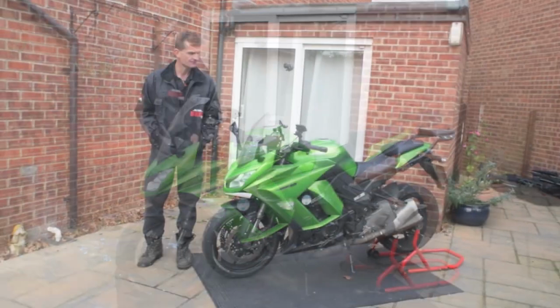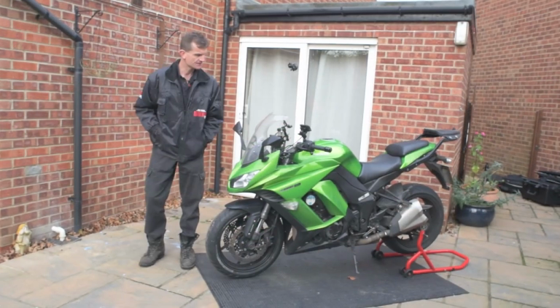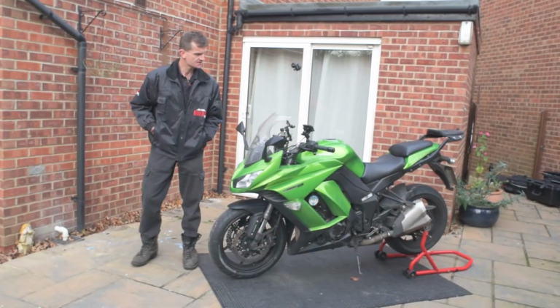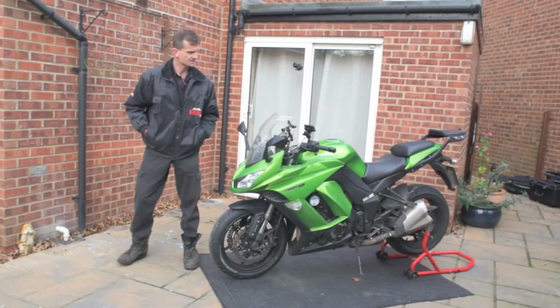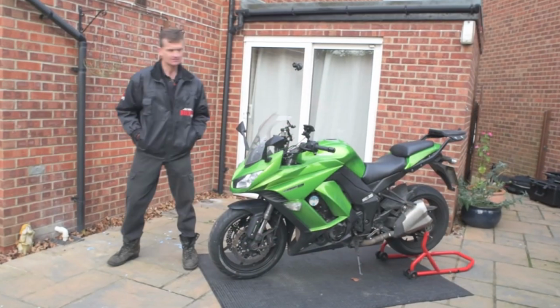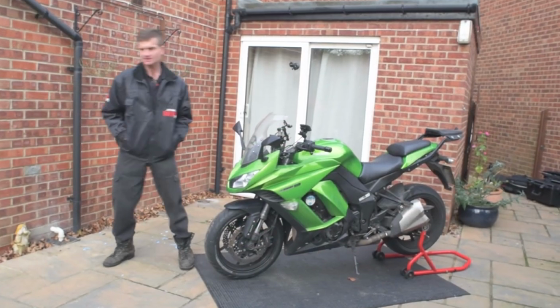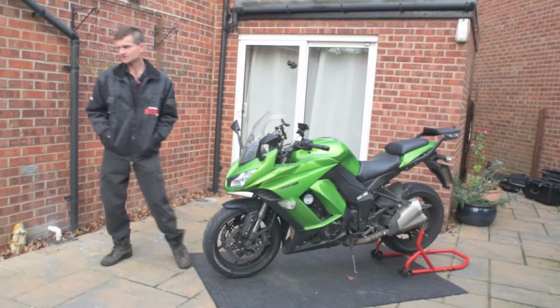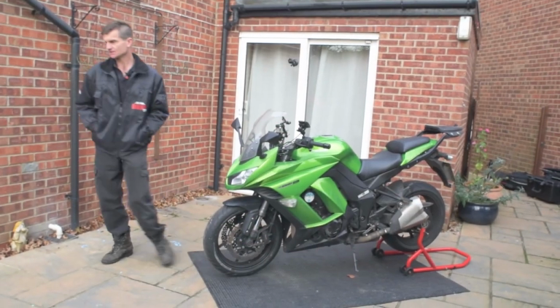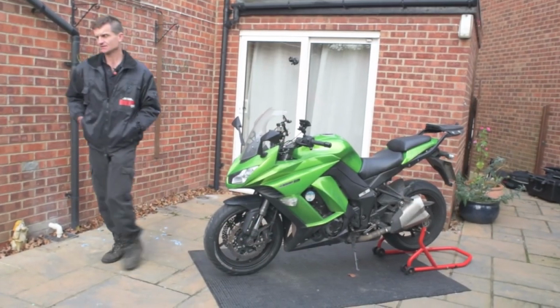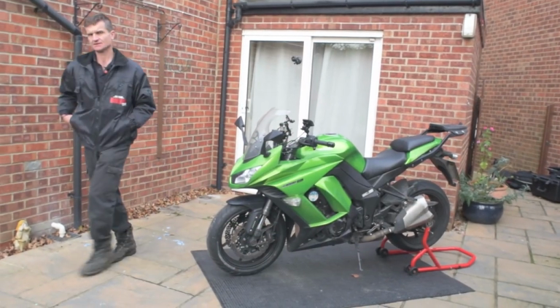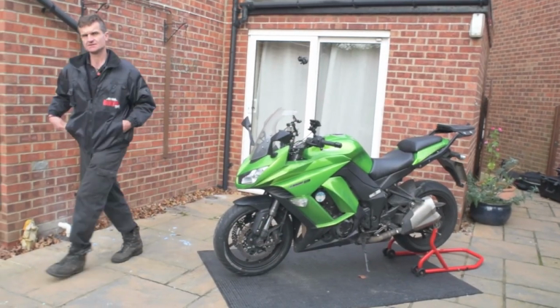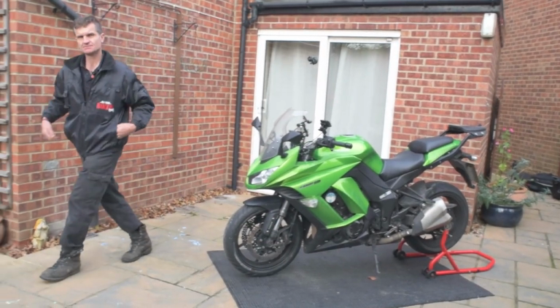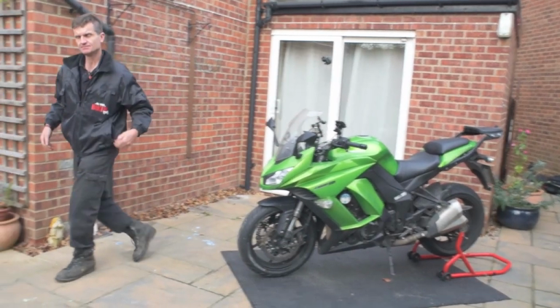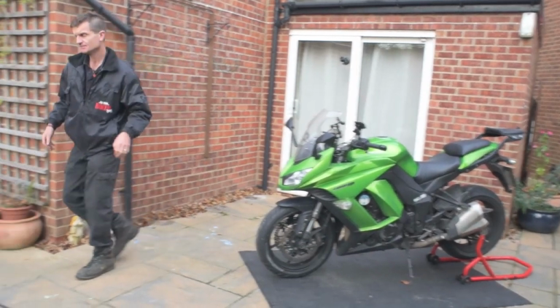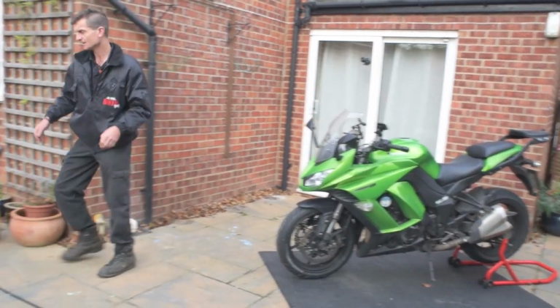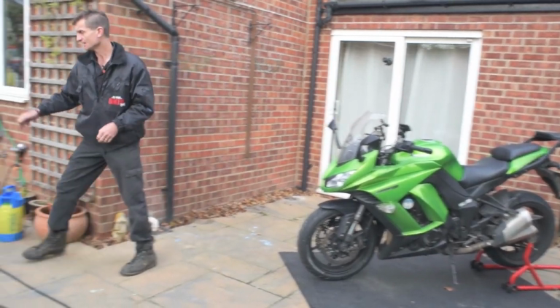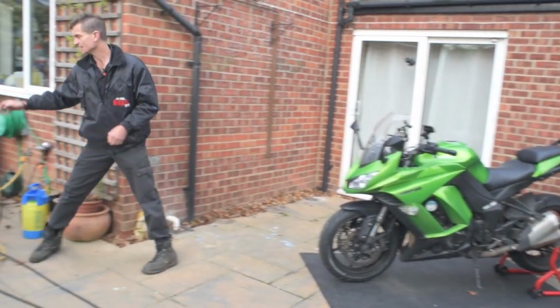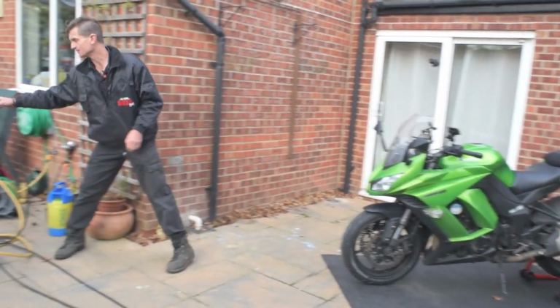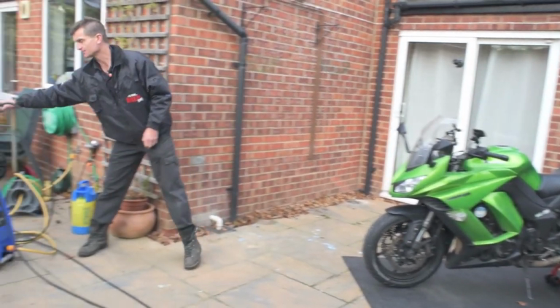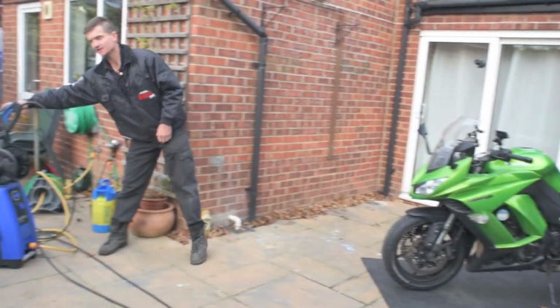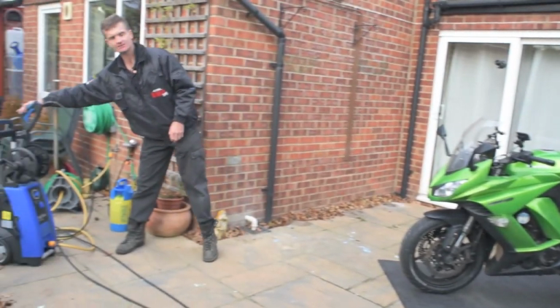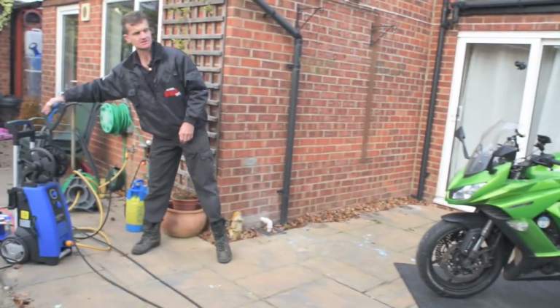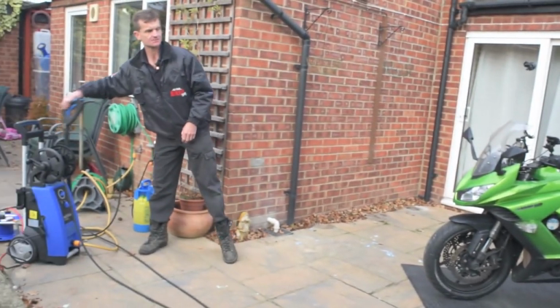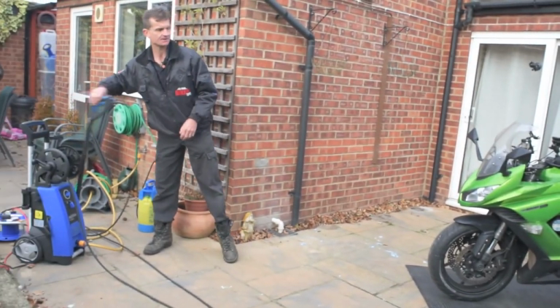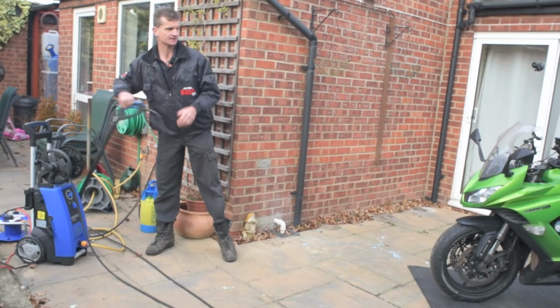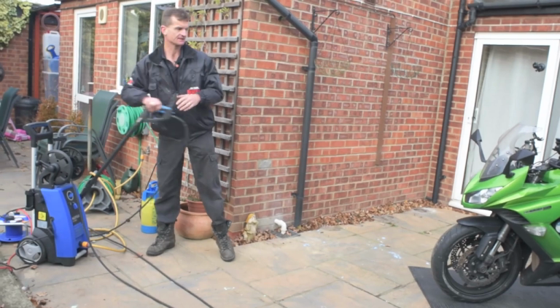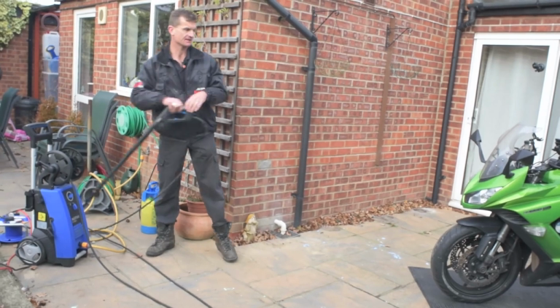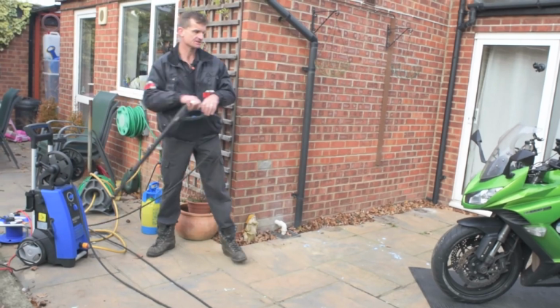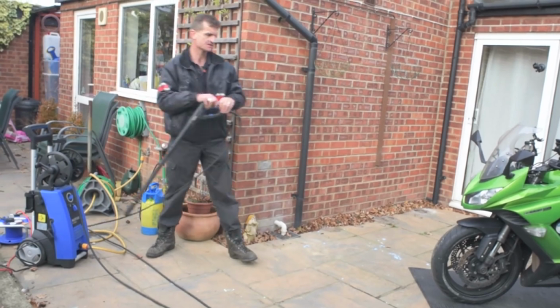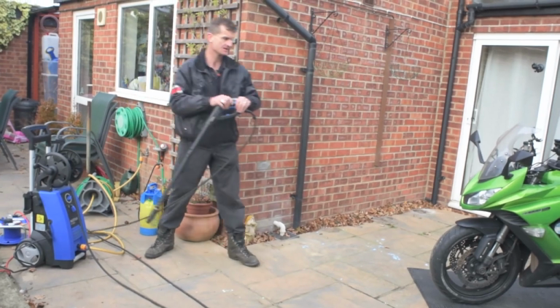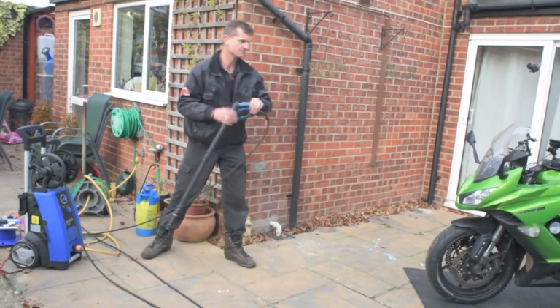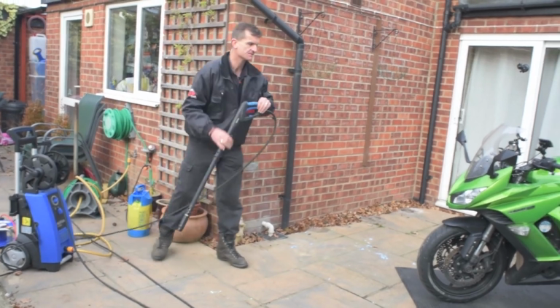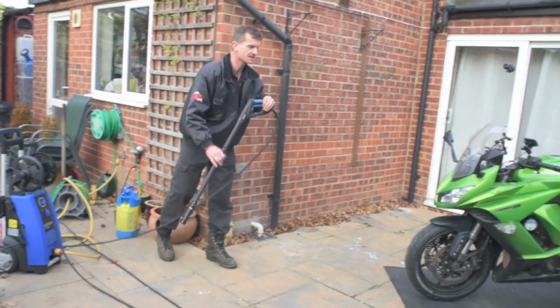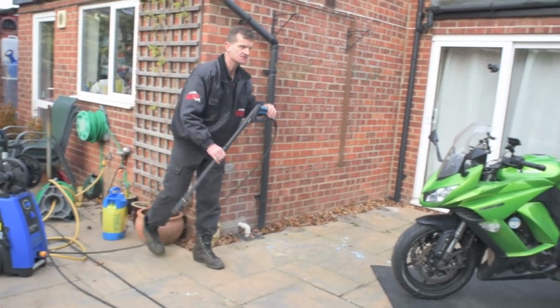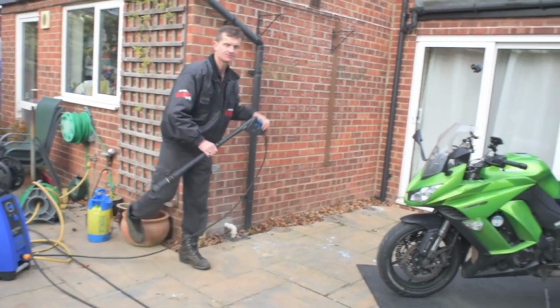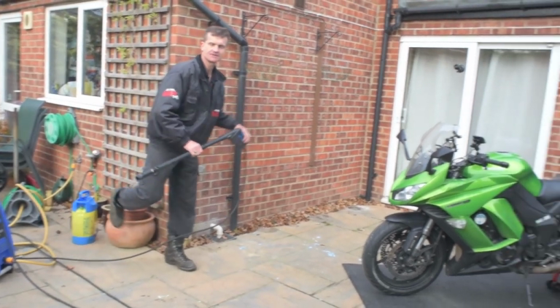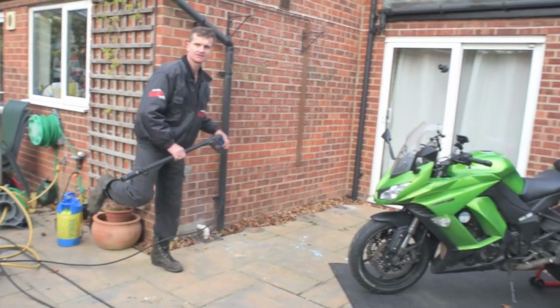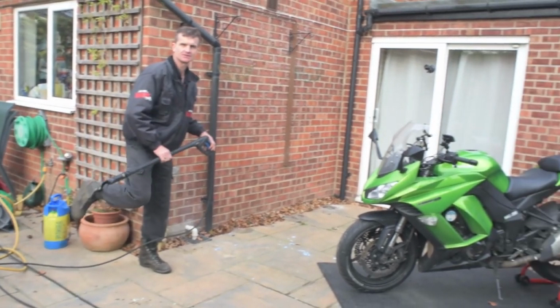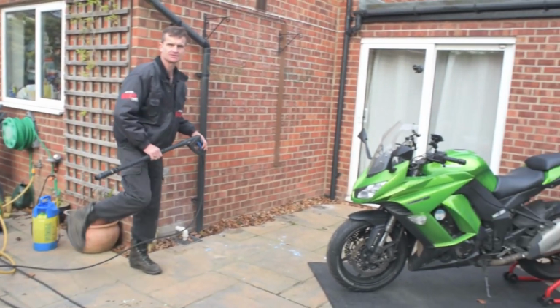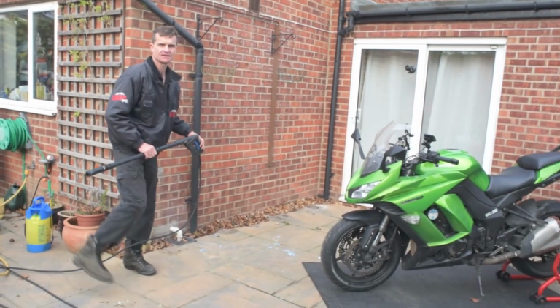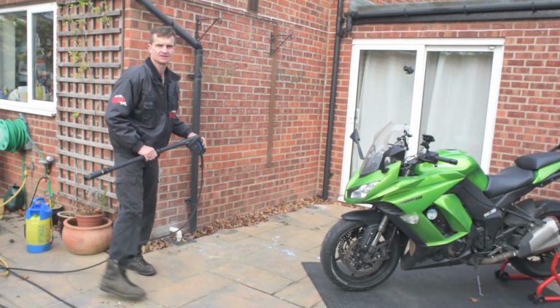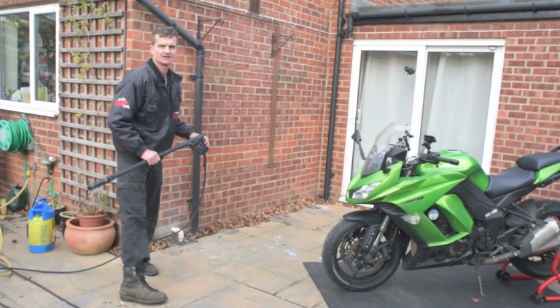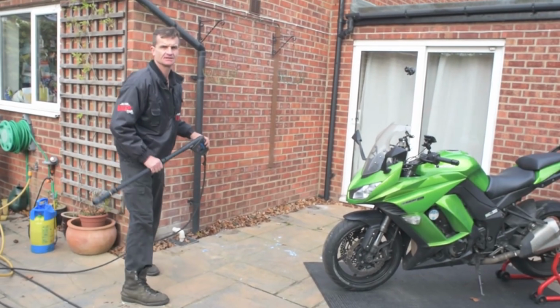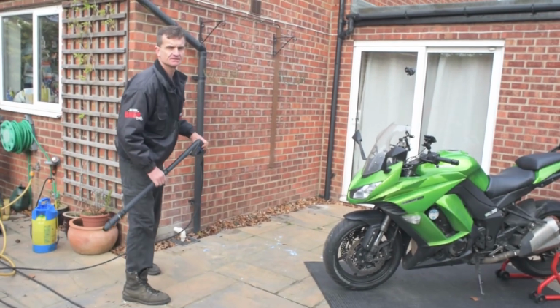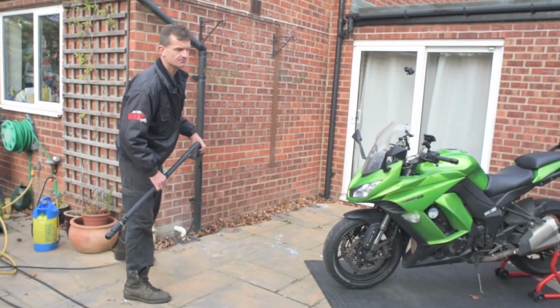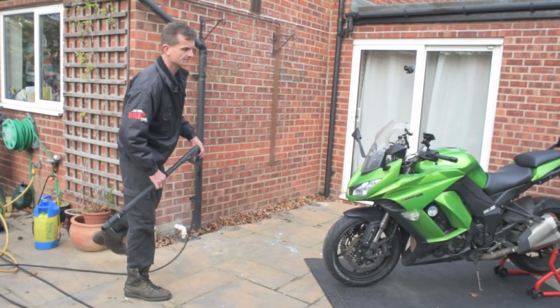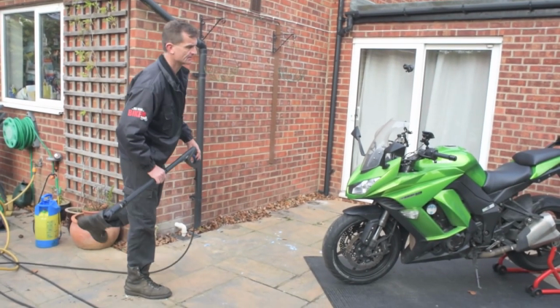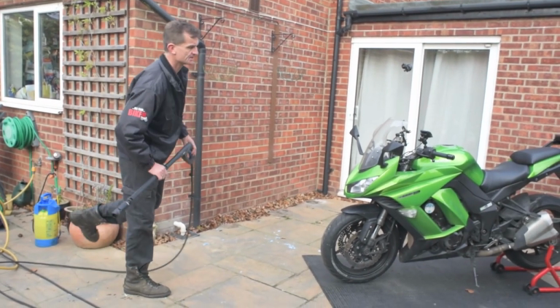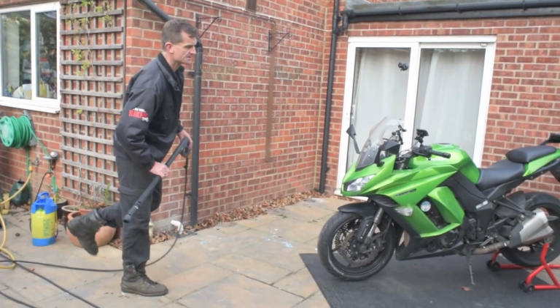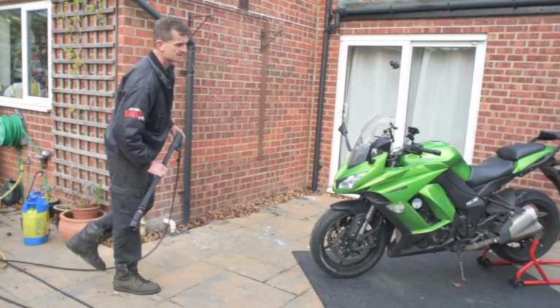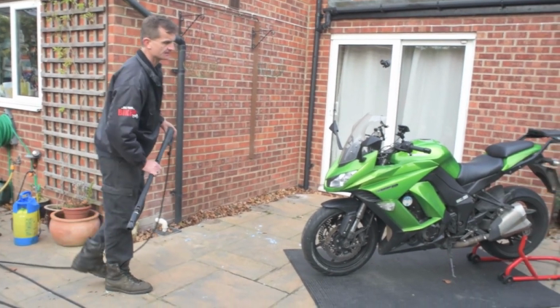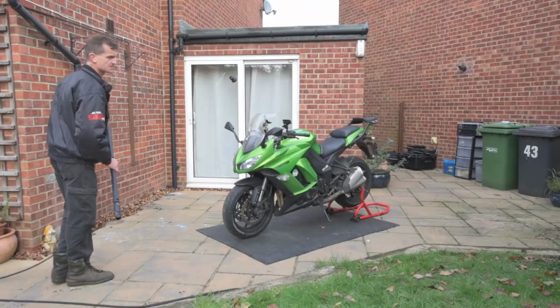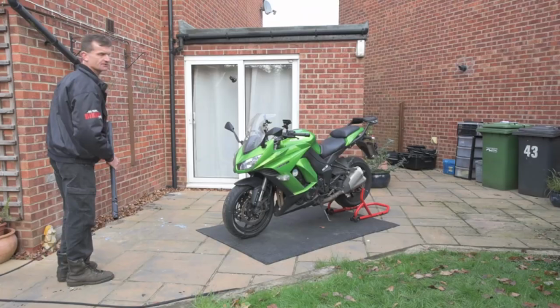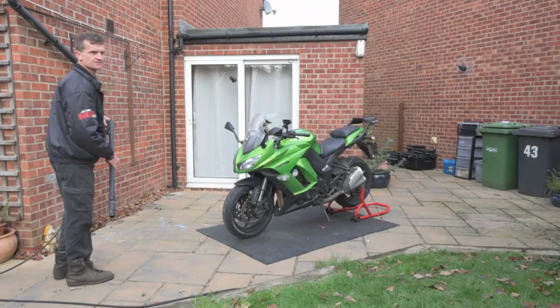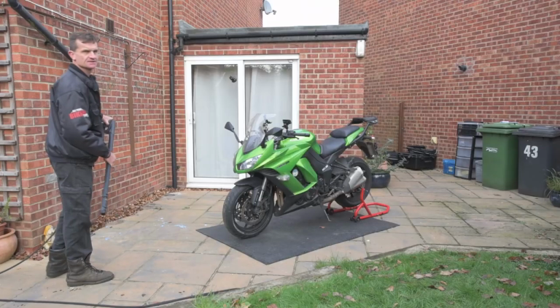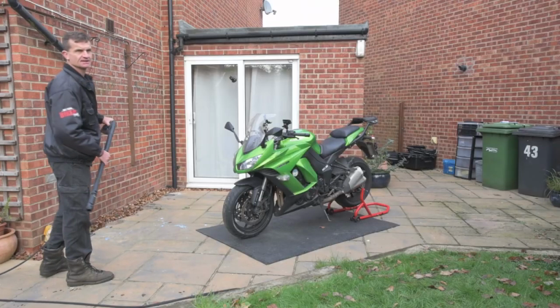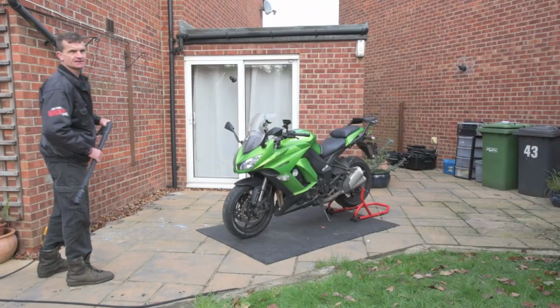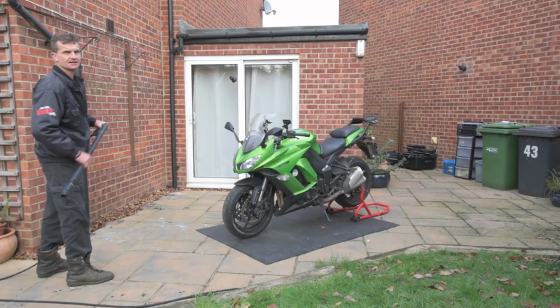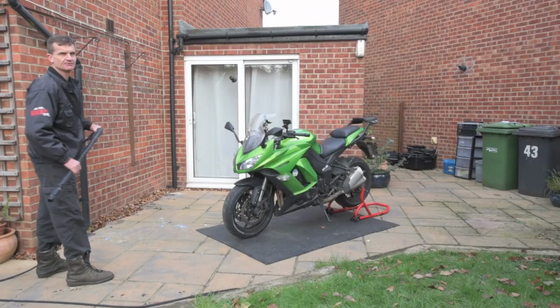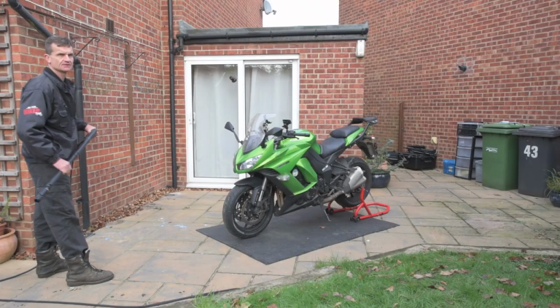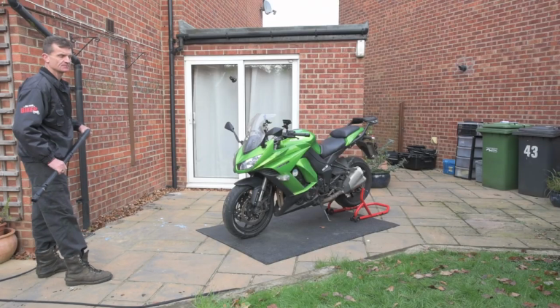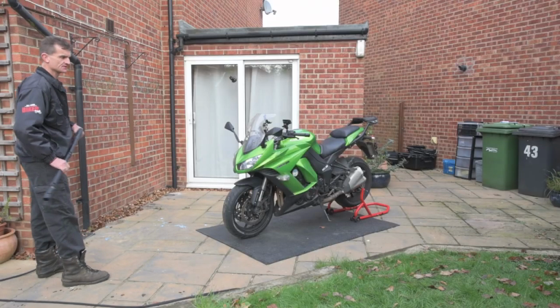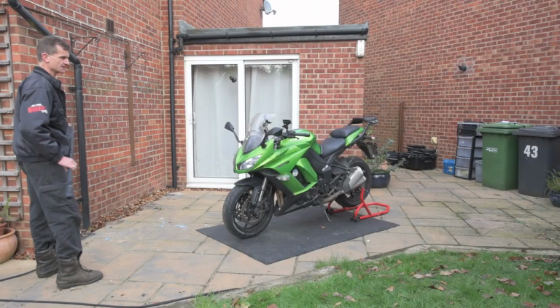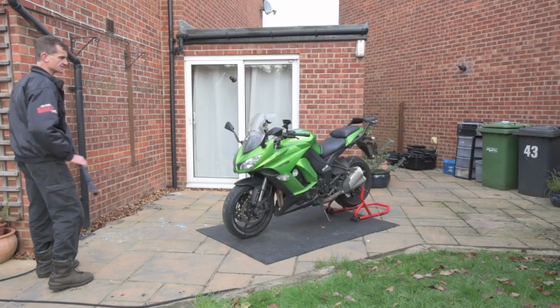First thing I'm going to do is pre-rinse the bike. That takes off any loose dirt and moistens up and softens any heavy deposits.